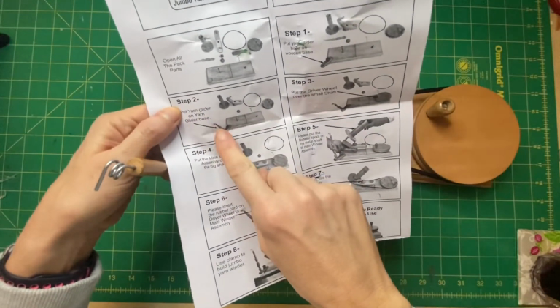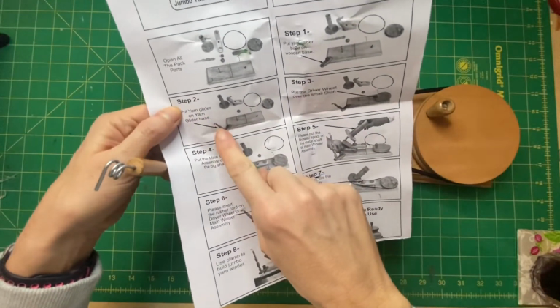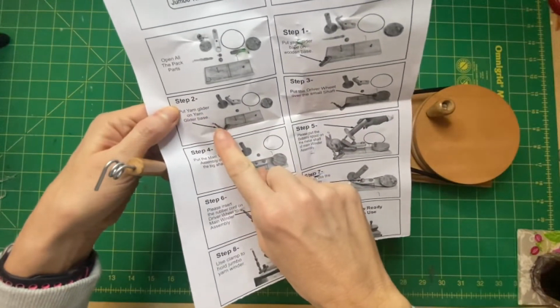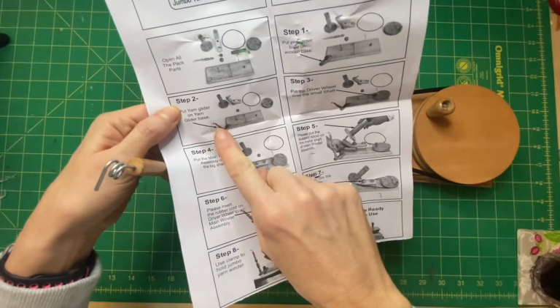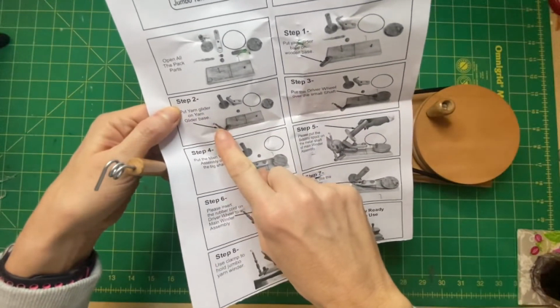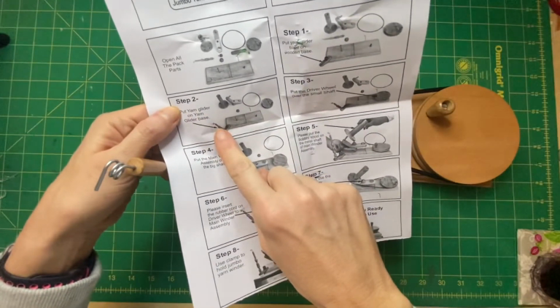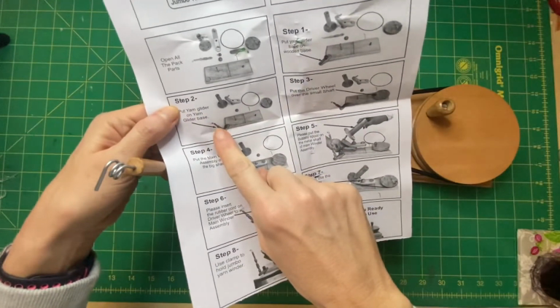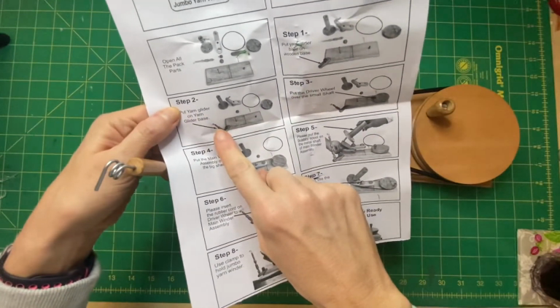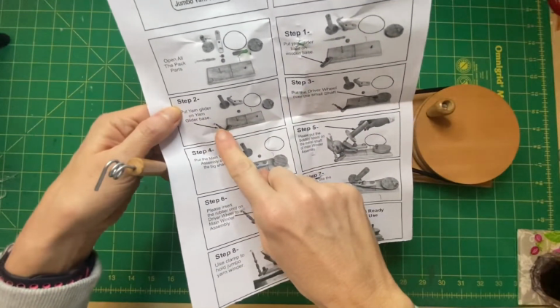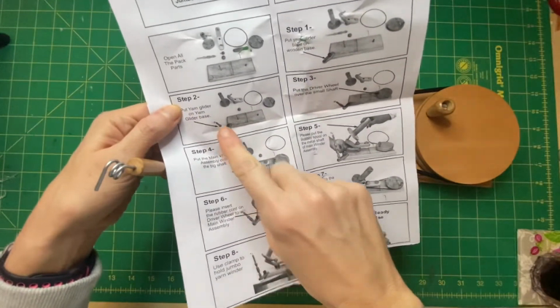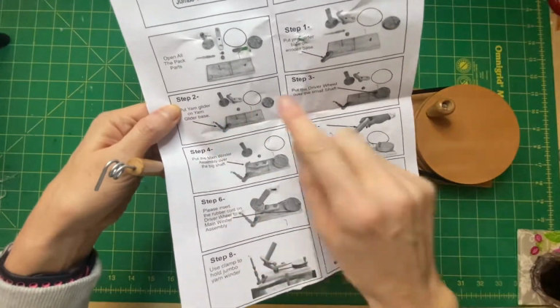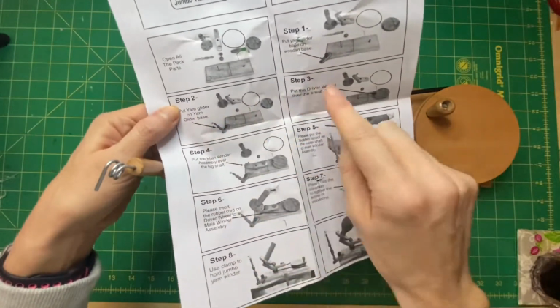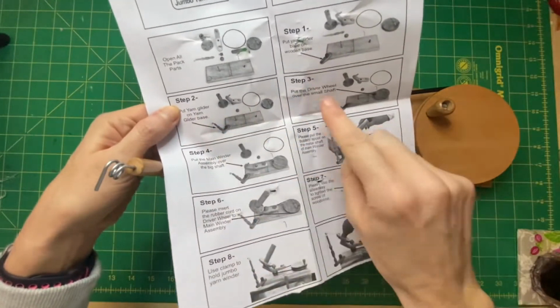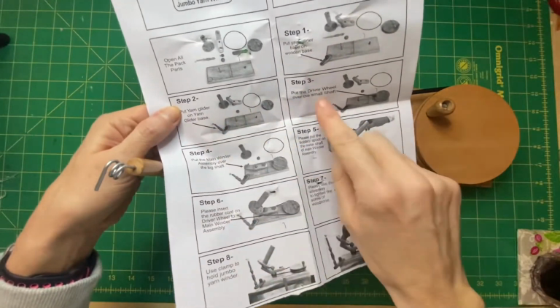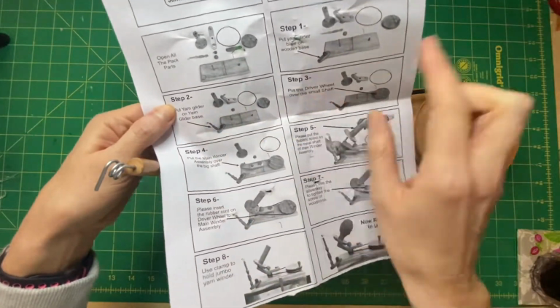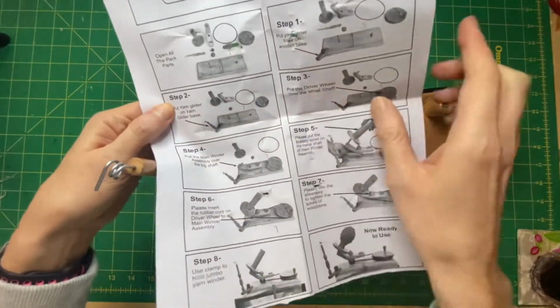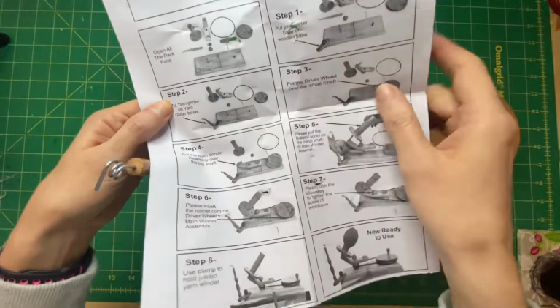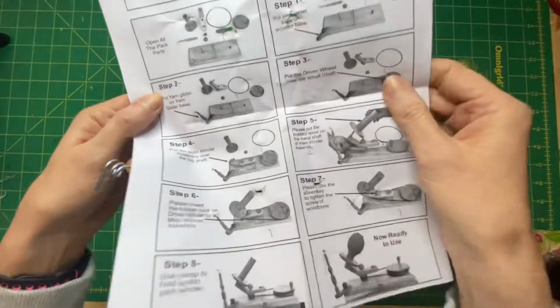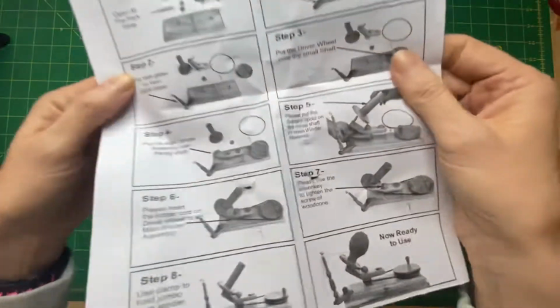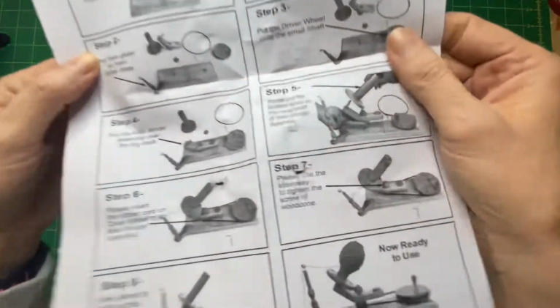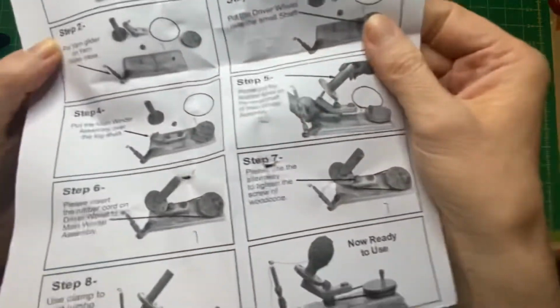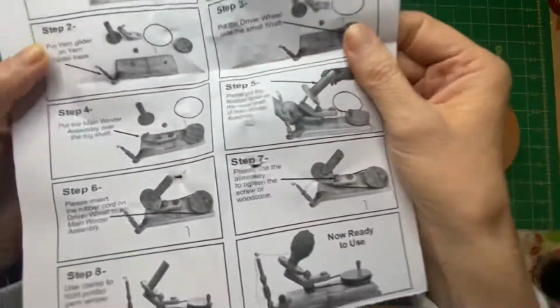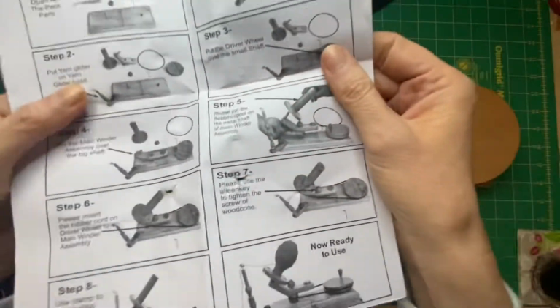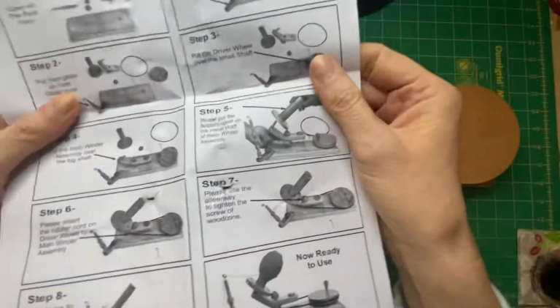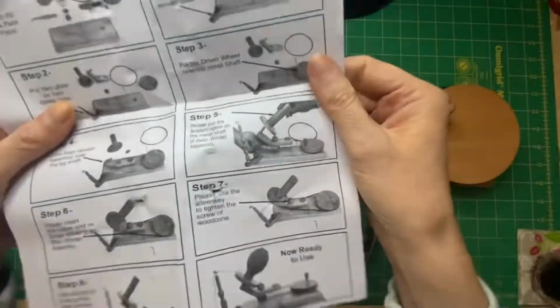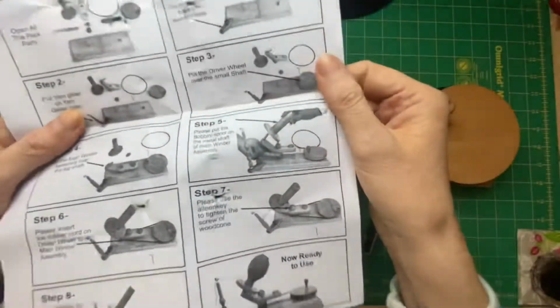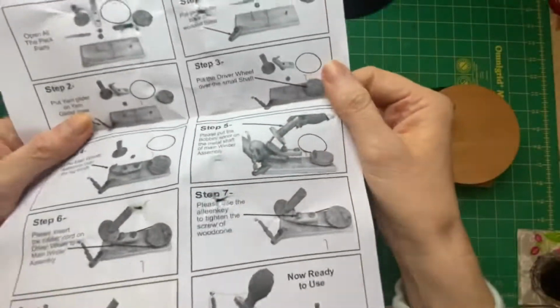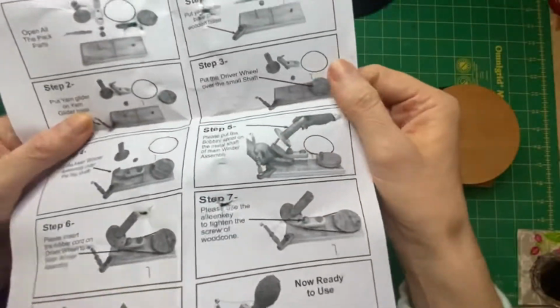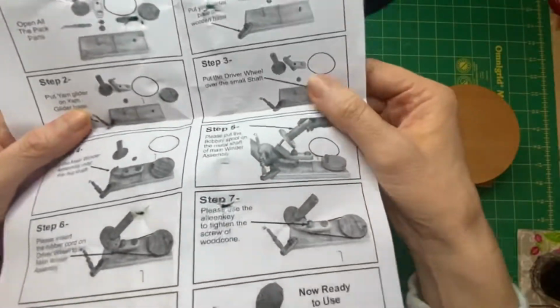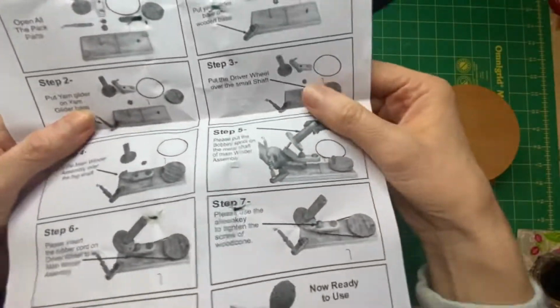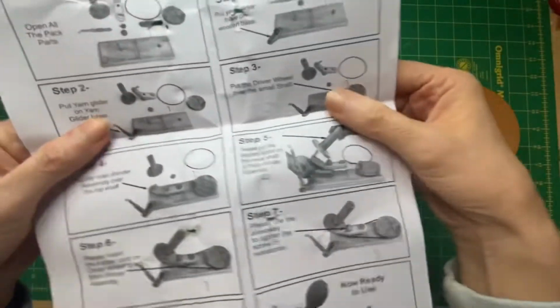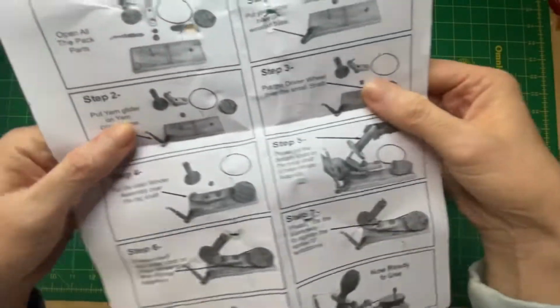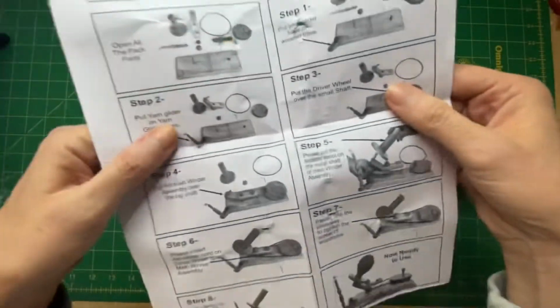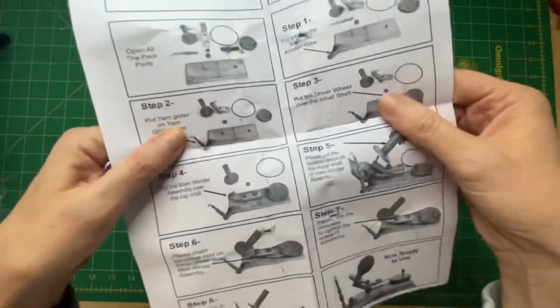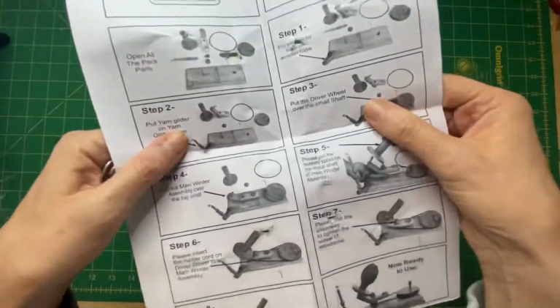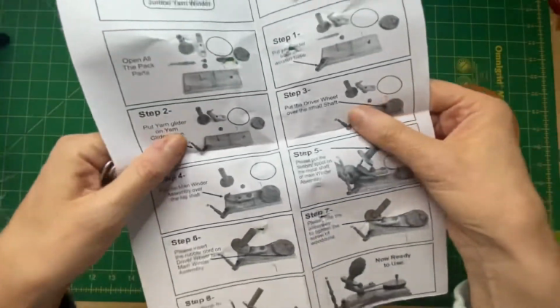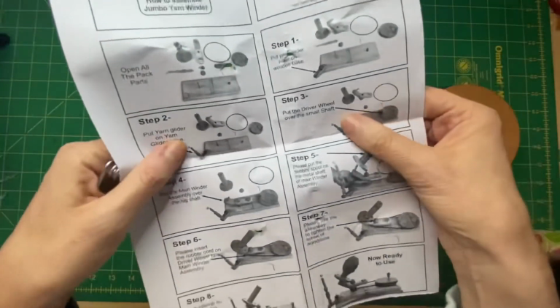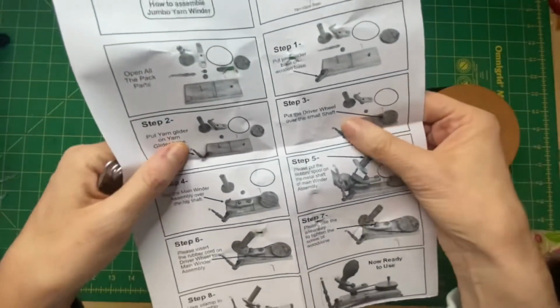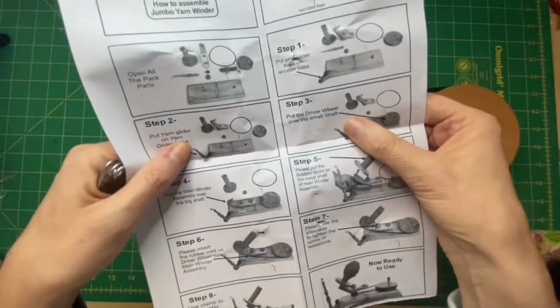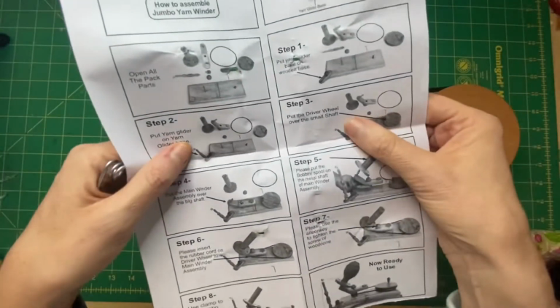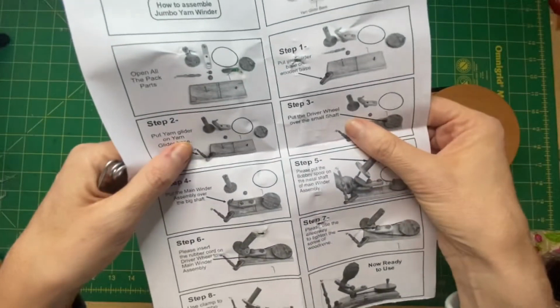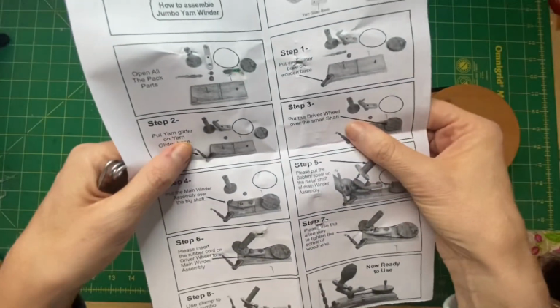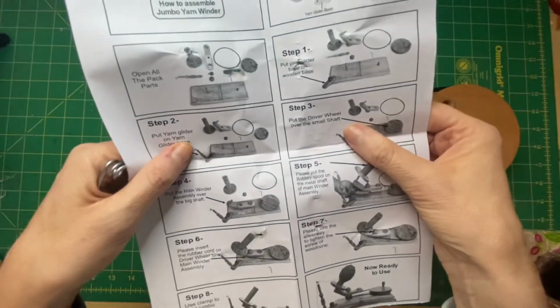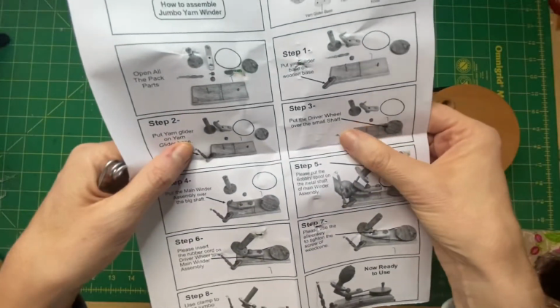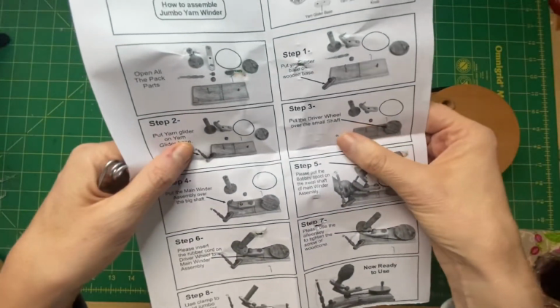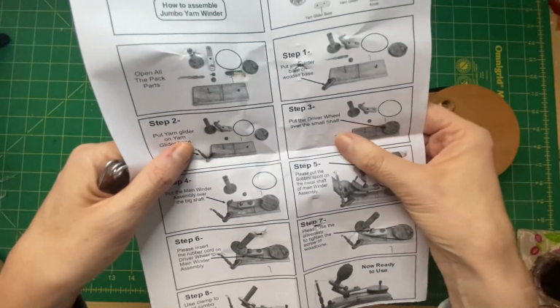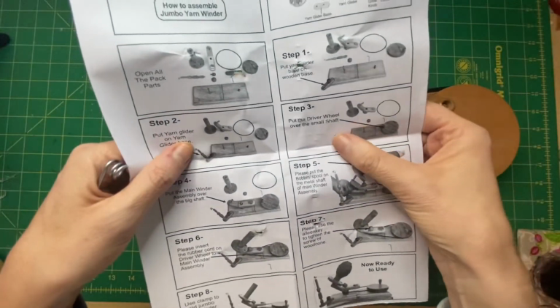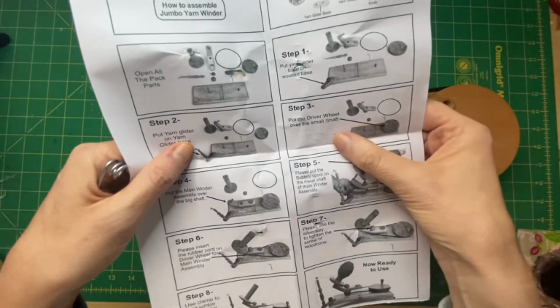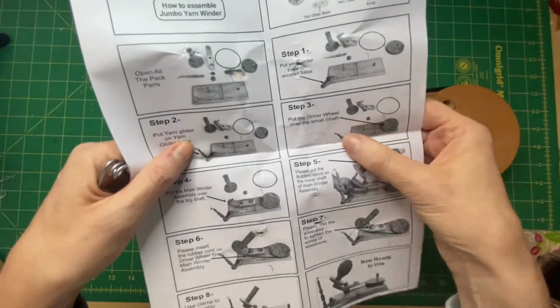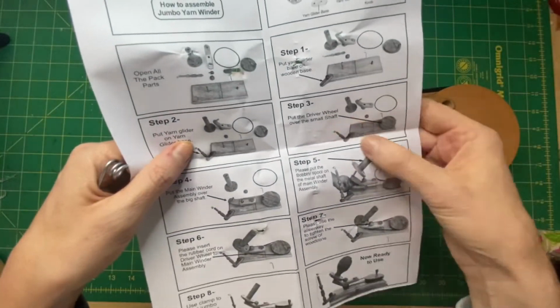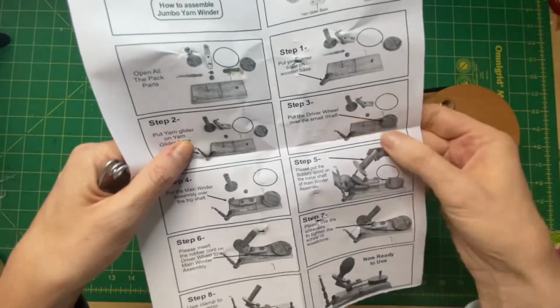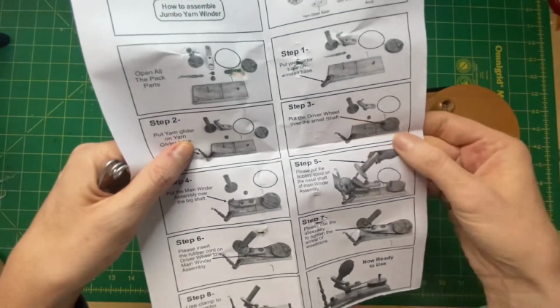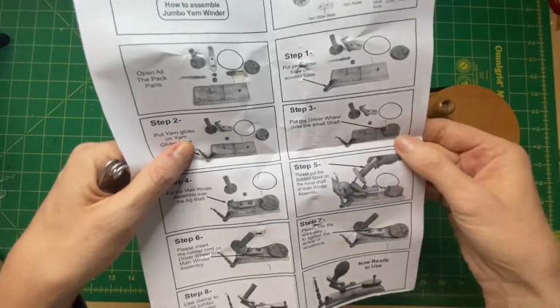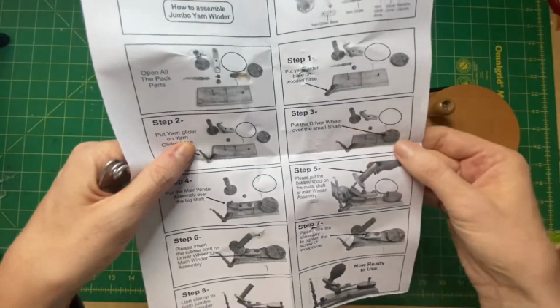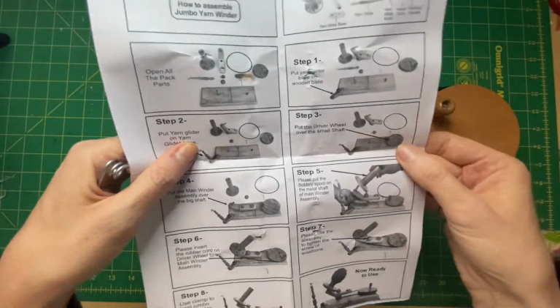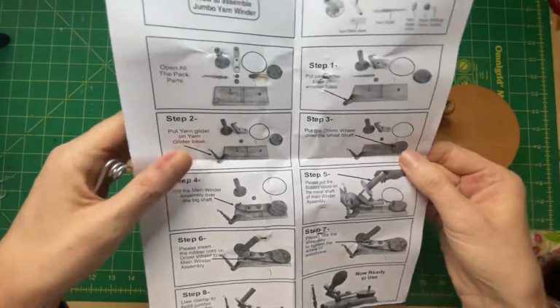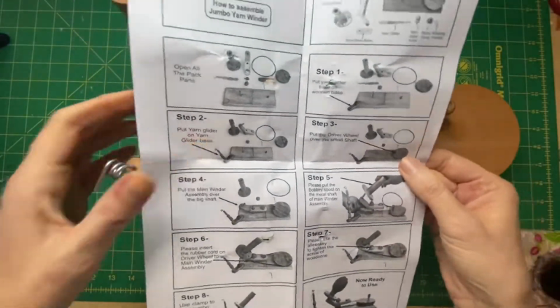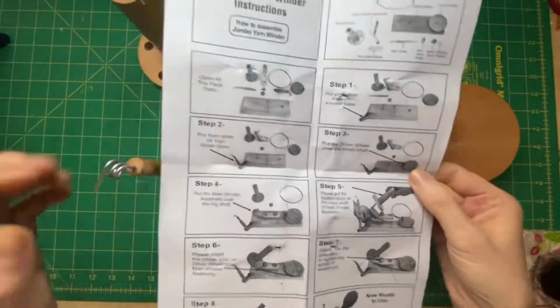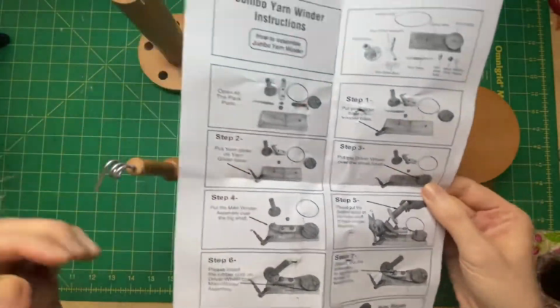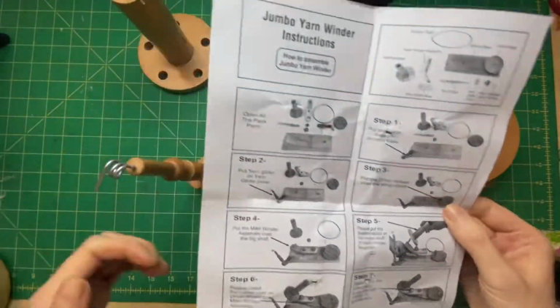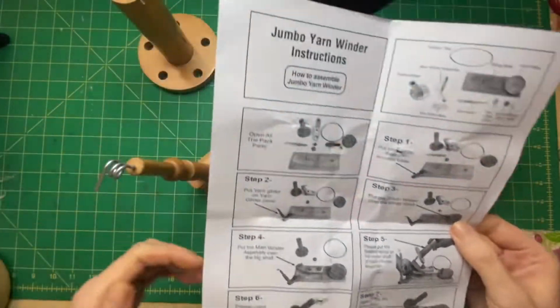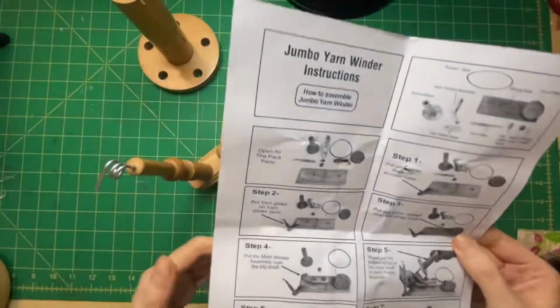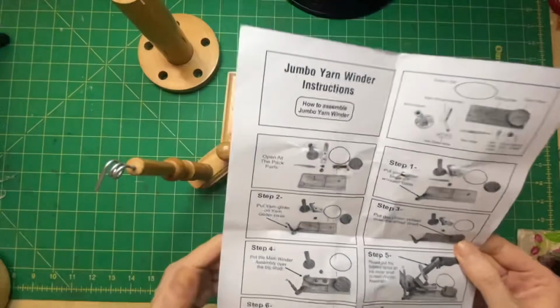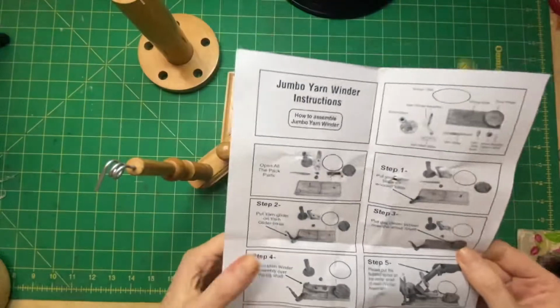I should have looked at step one first — I should have put that on first, then put that onto there. Now, number three: put the driver wheel over the small shaft.